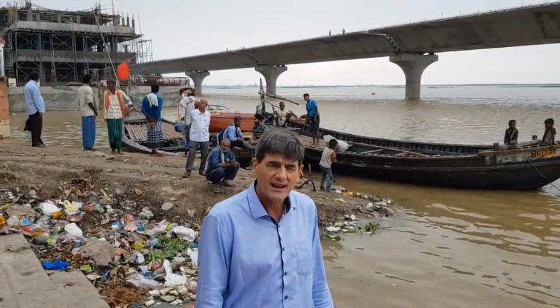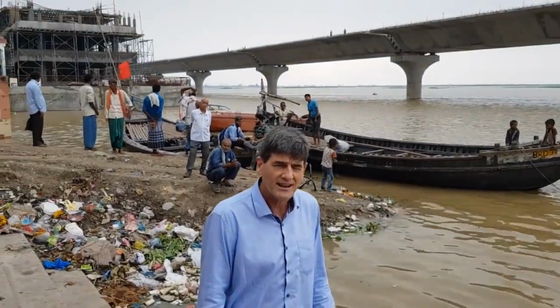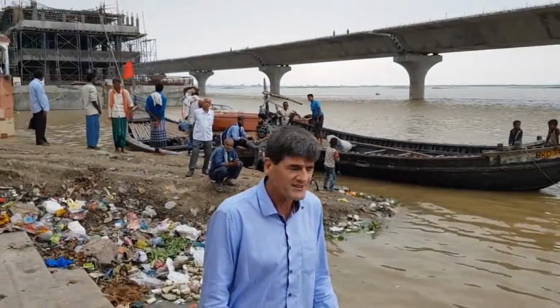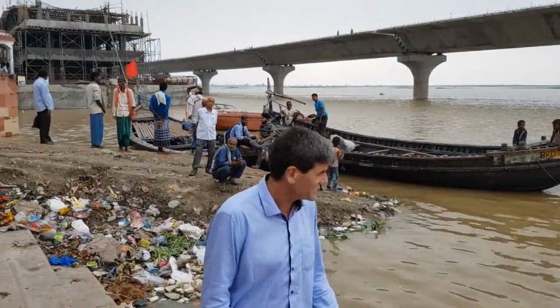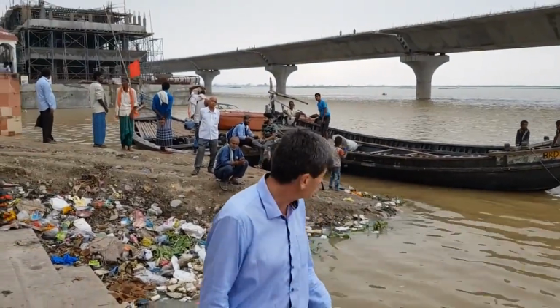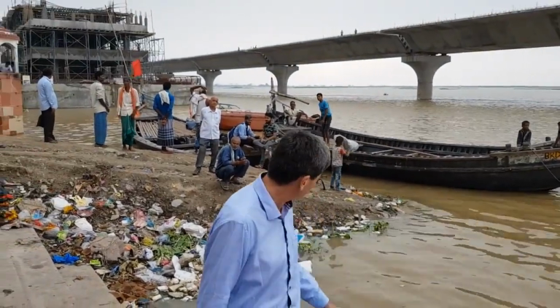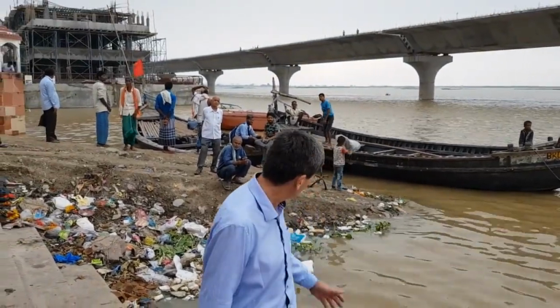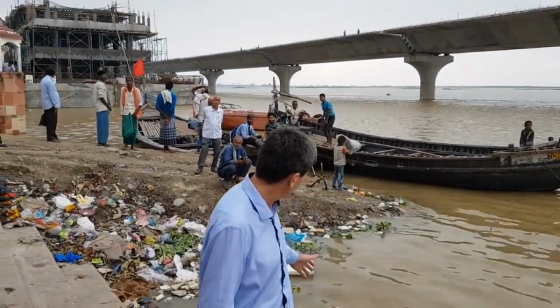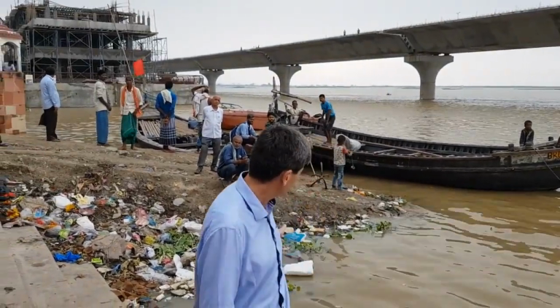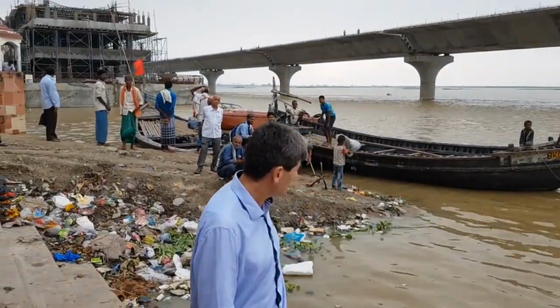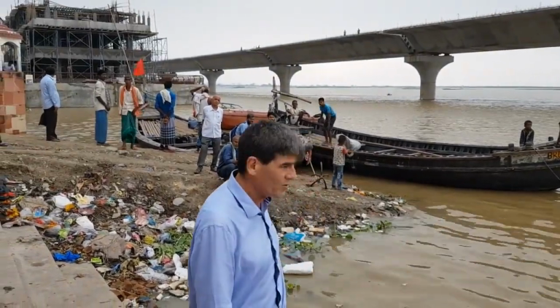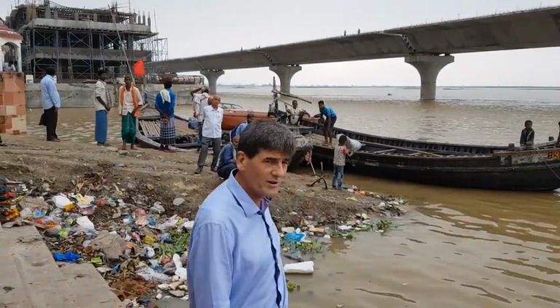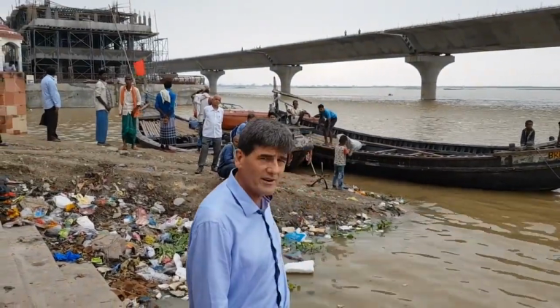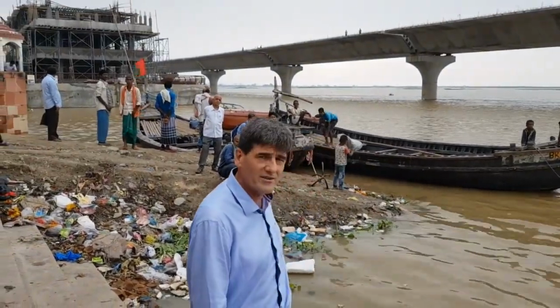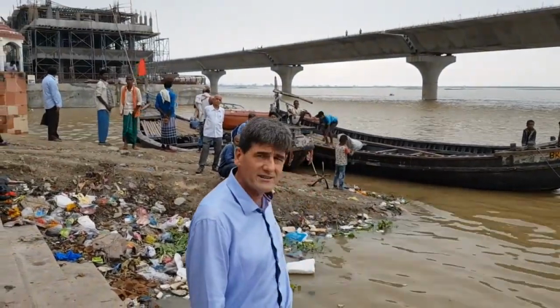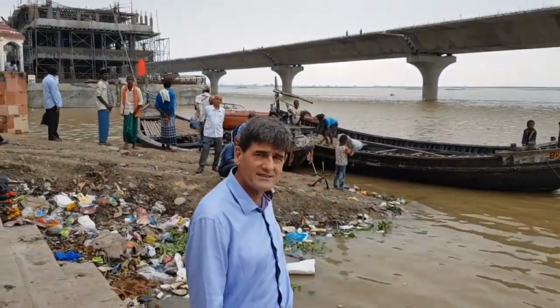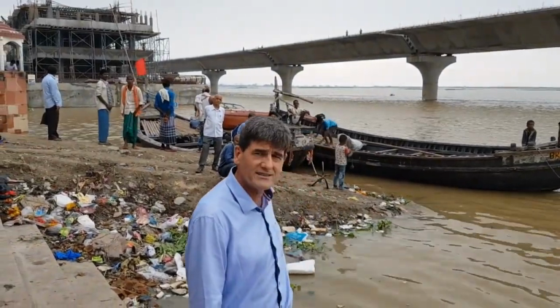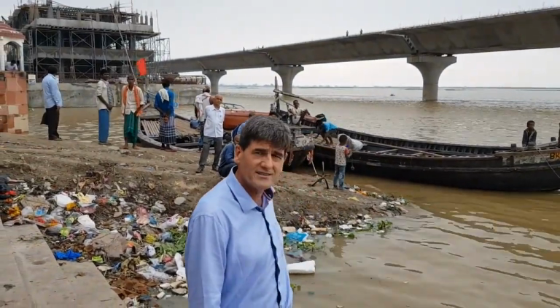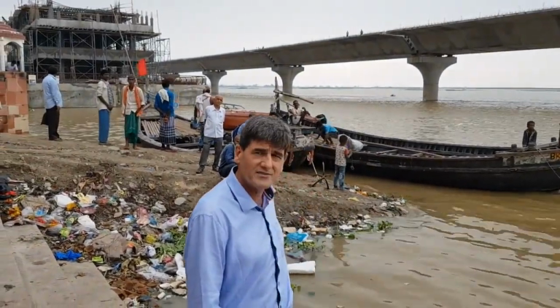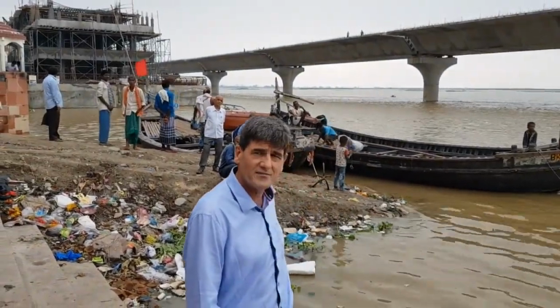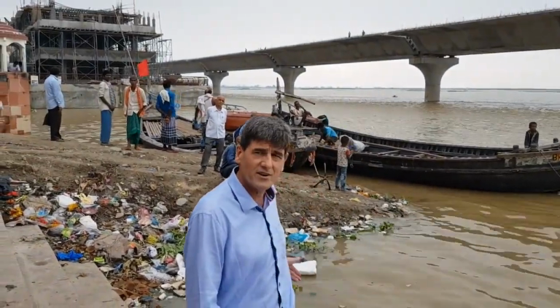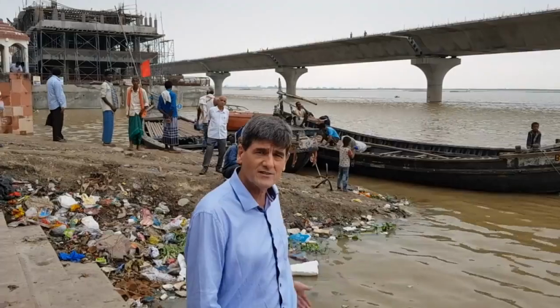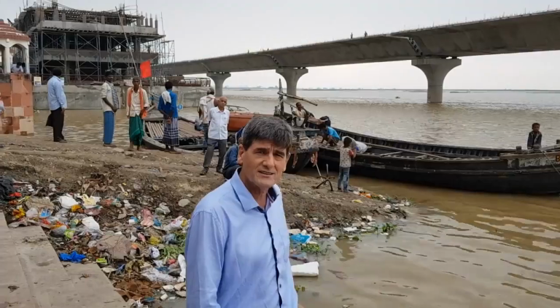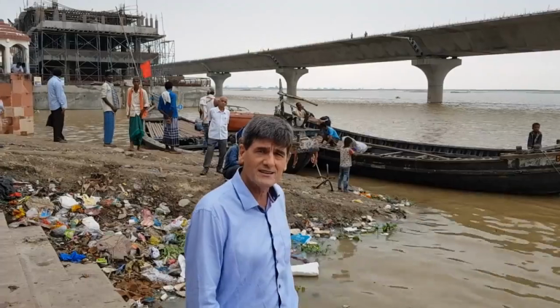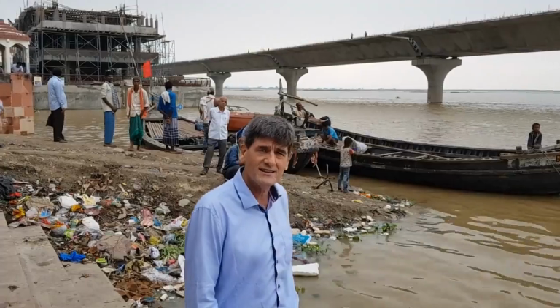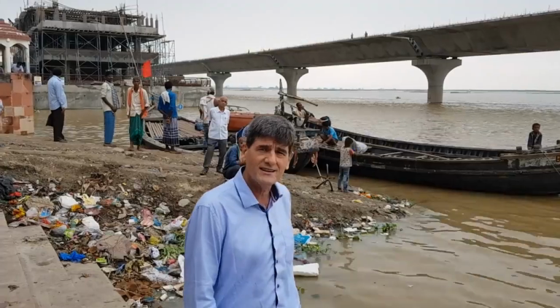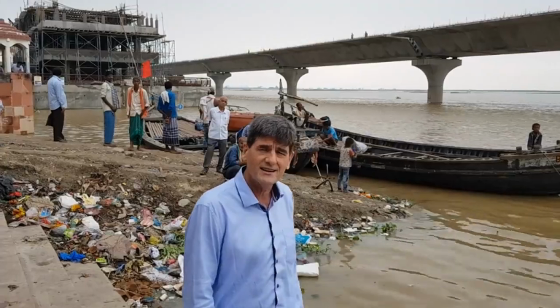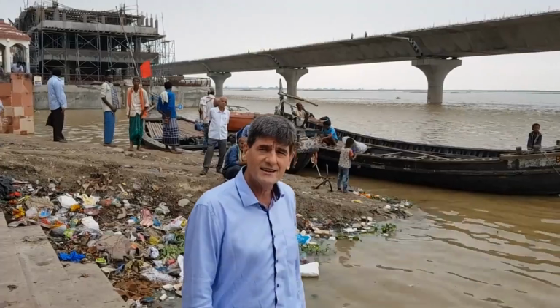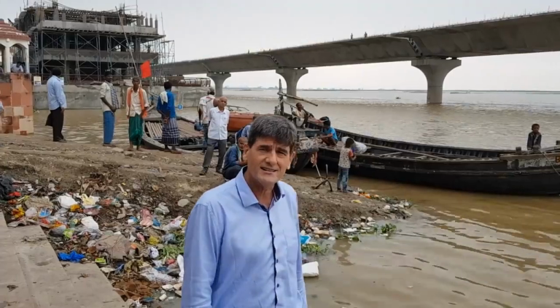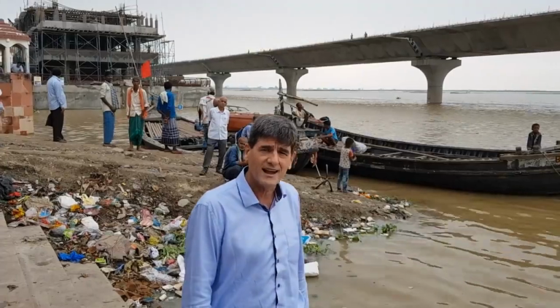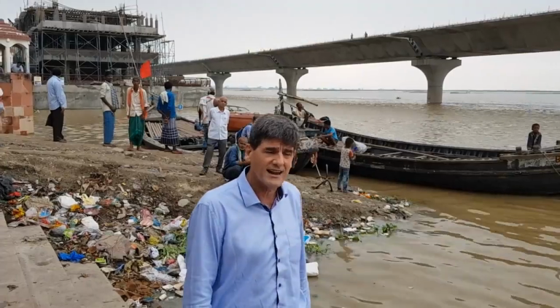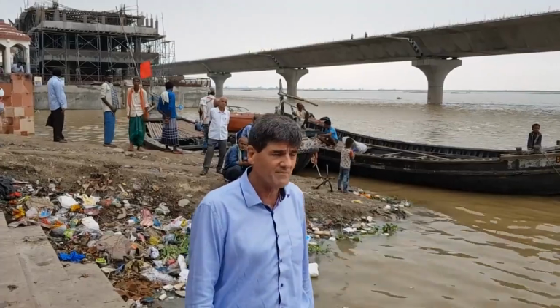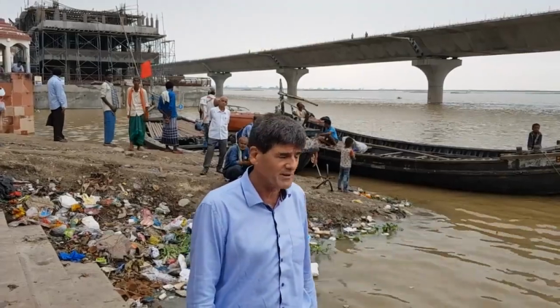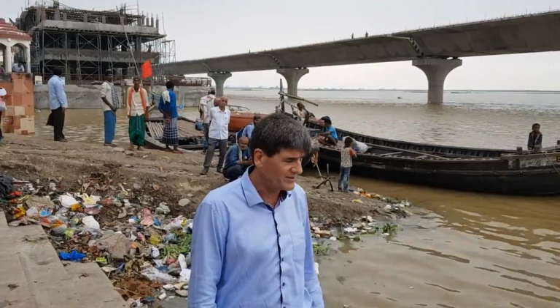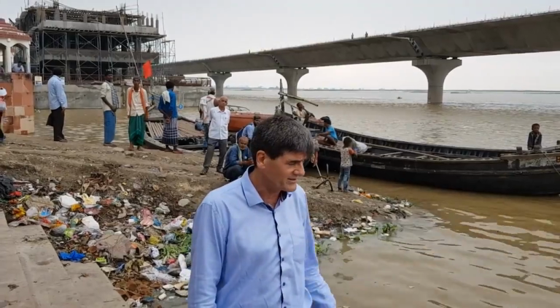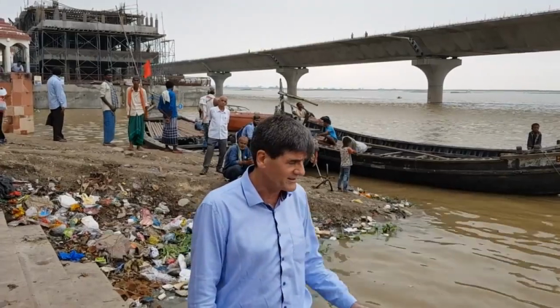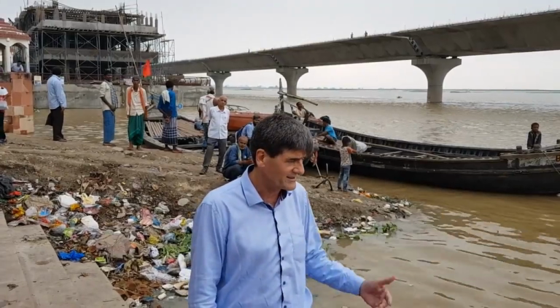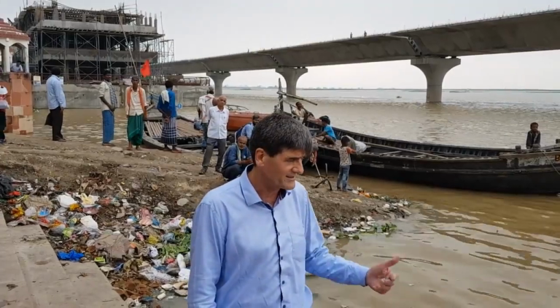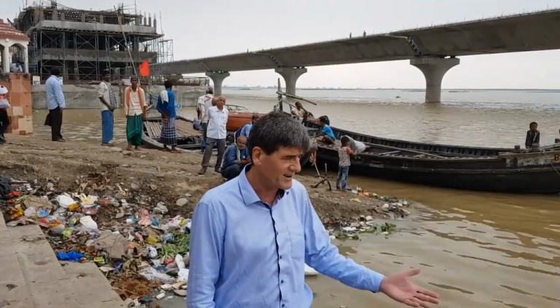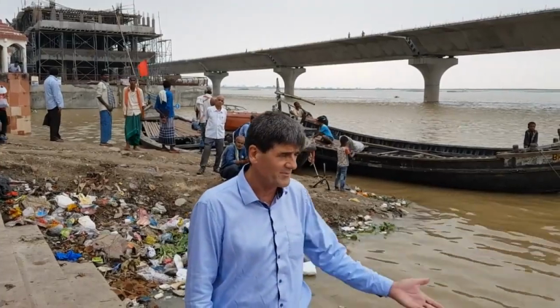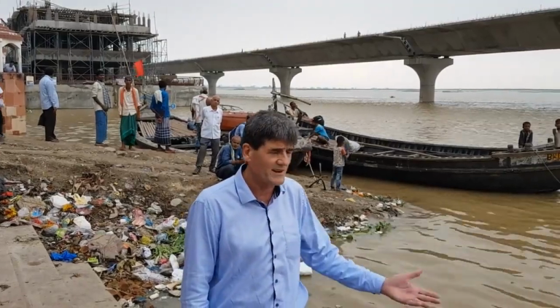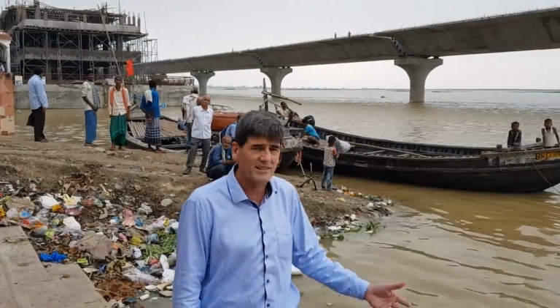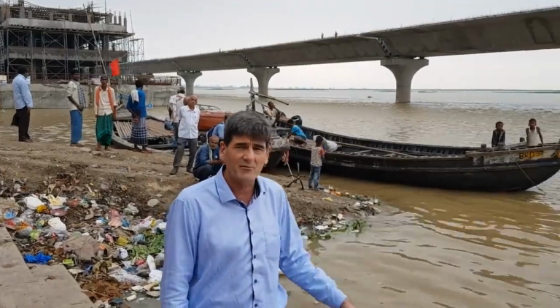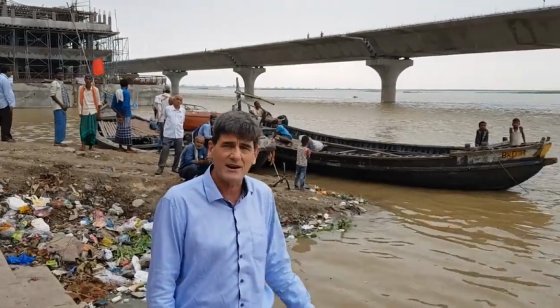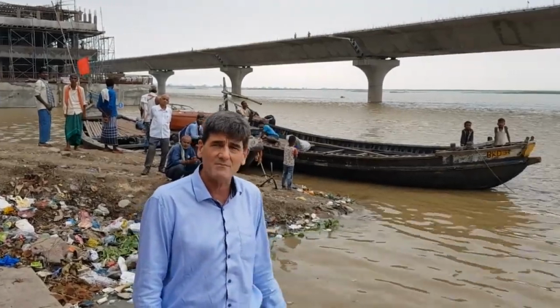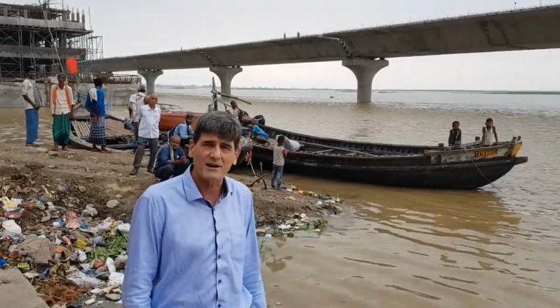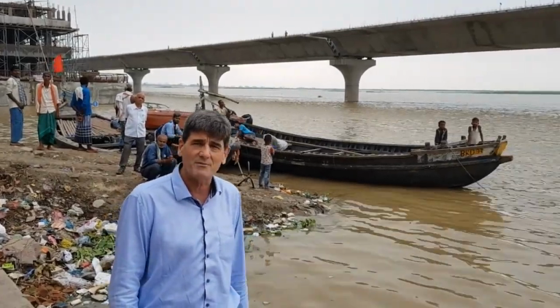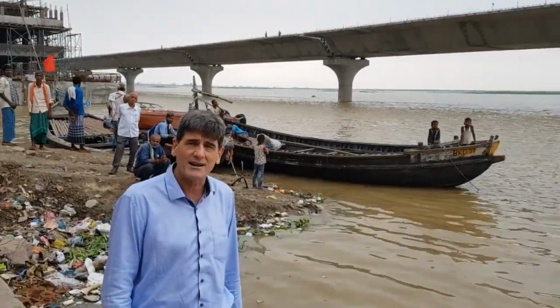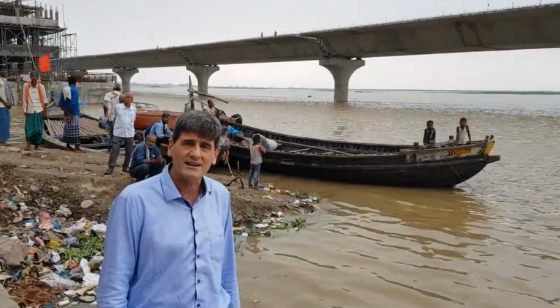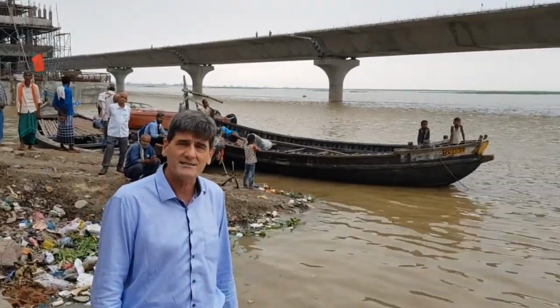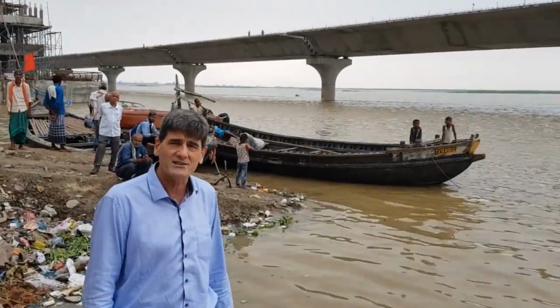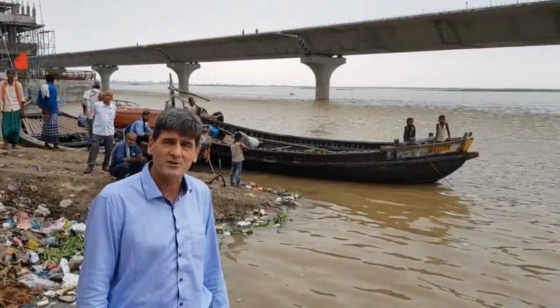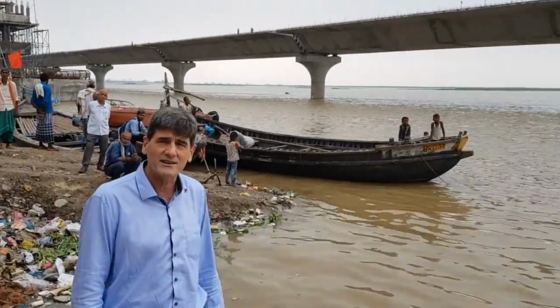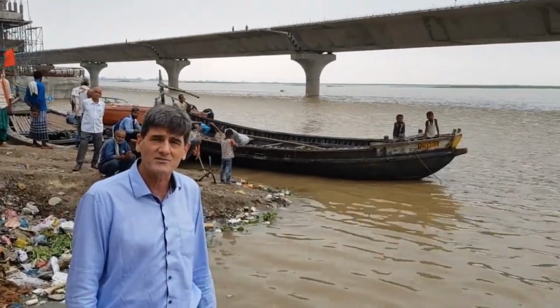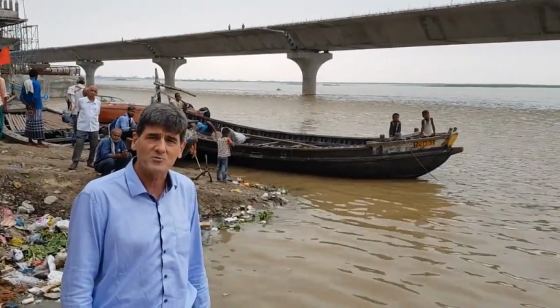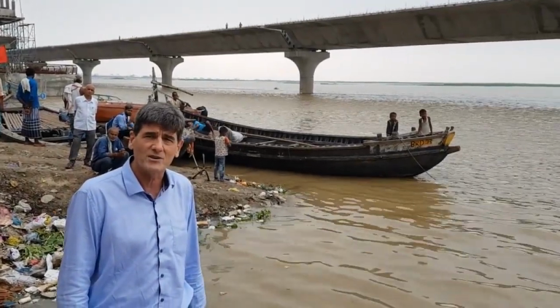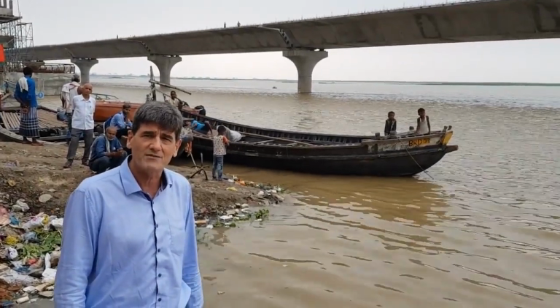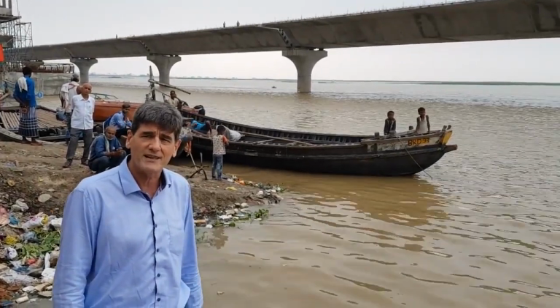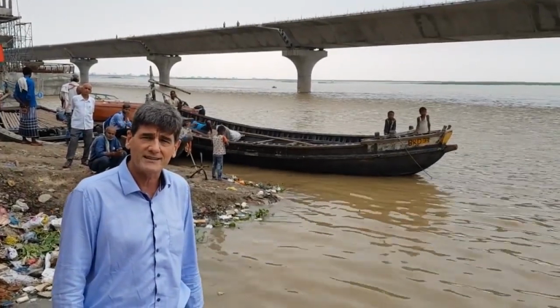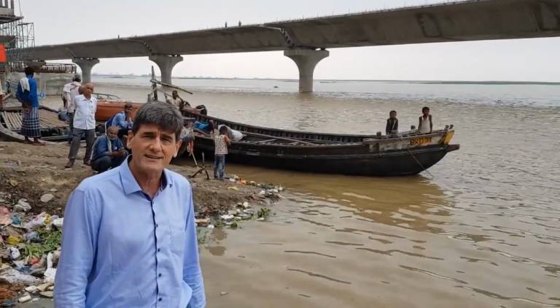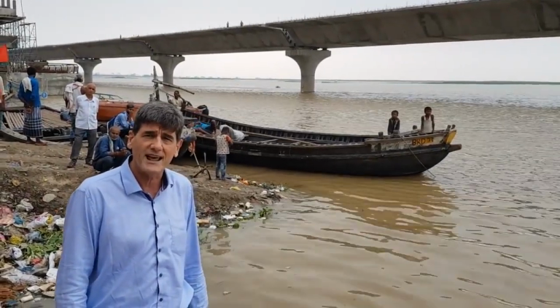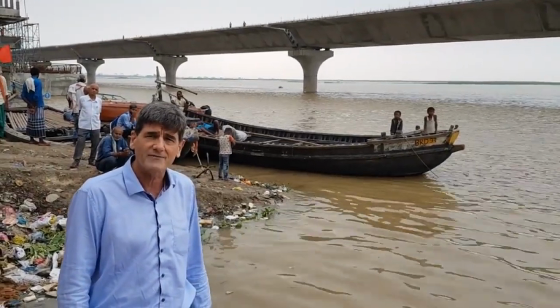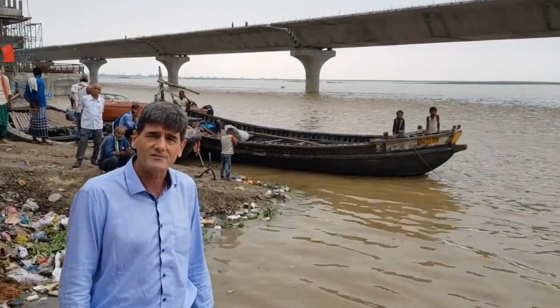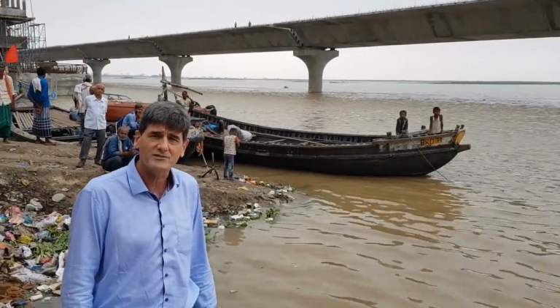As you can see, the water is revolting — it's highly polluted. Nobody in their right mind would actually drink this water if they didn't have to.